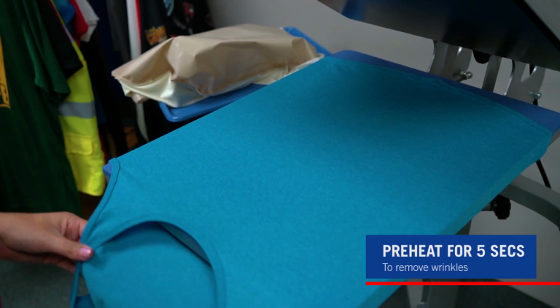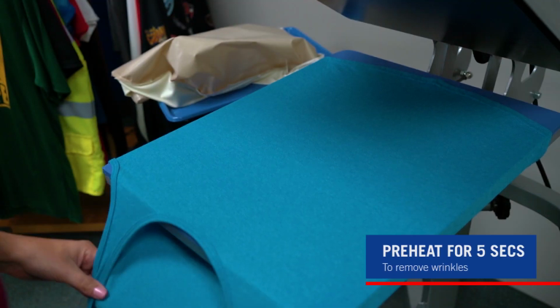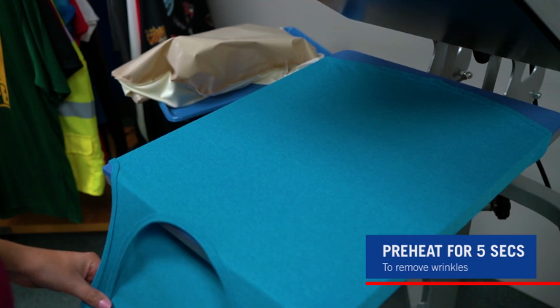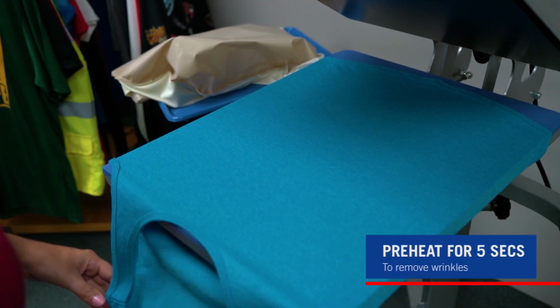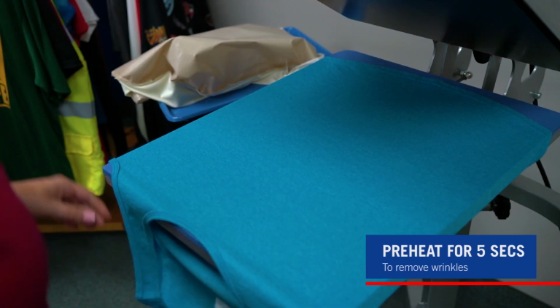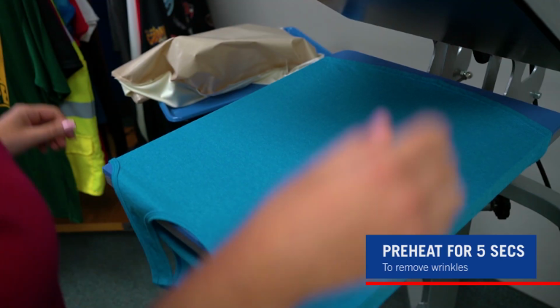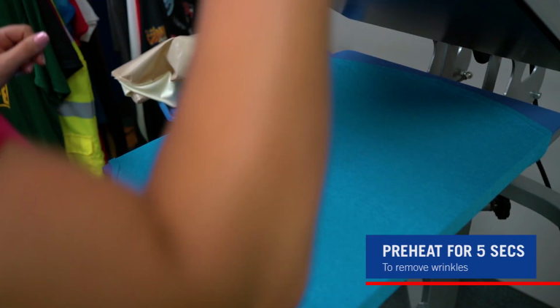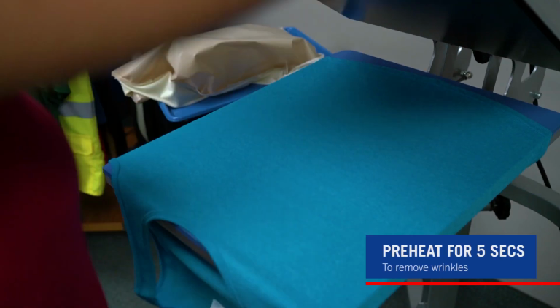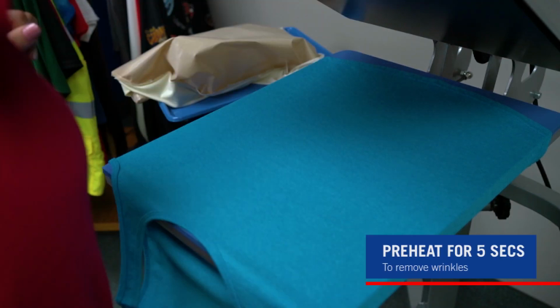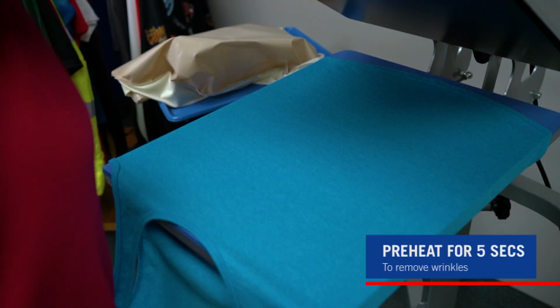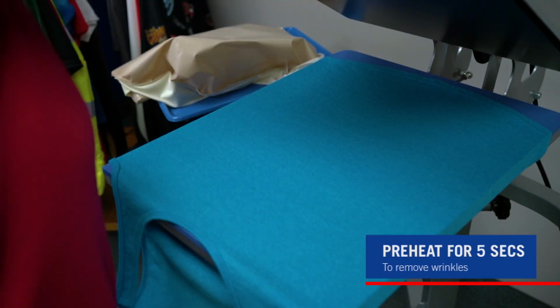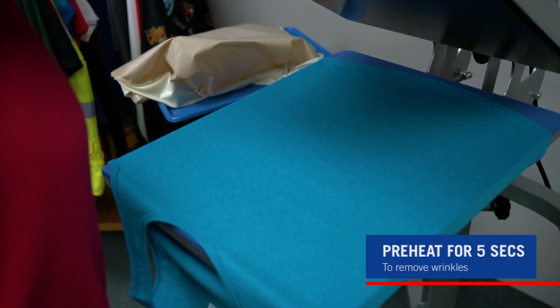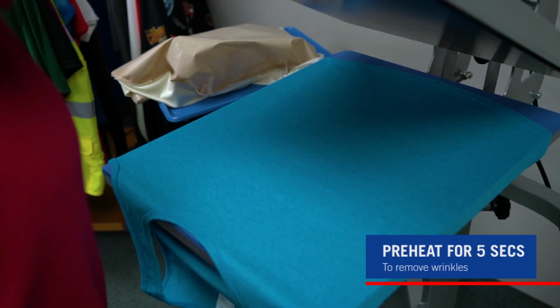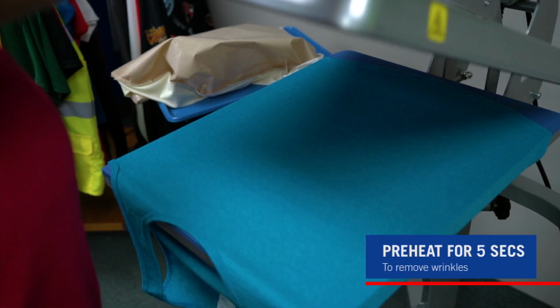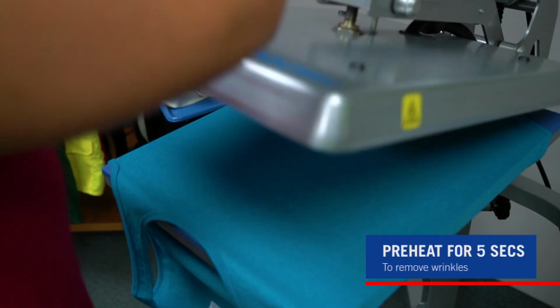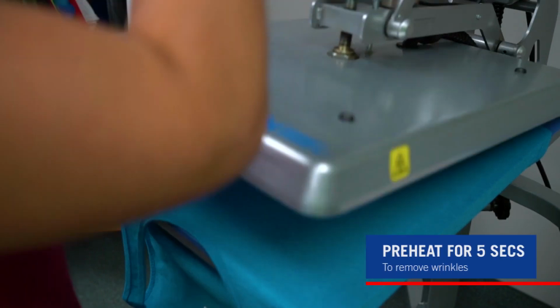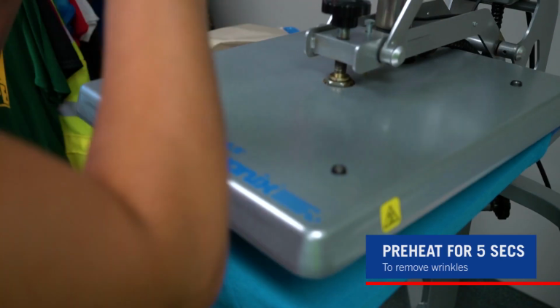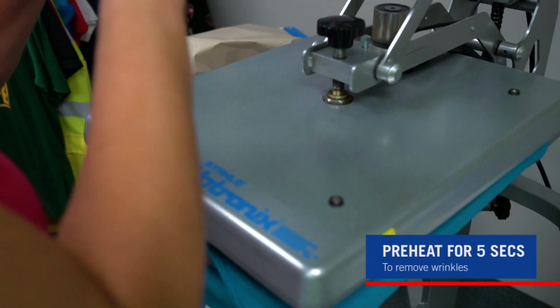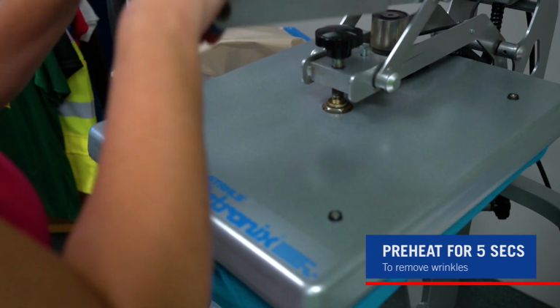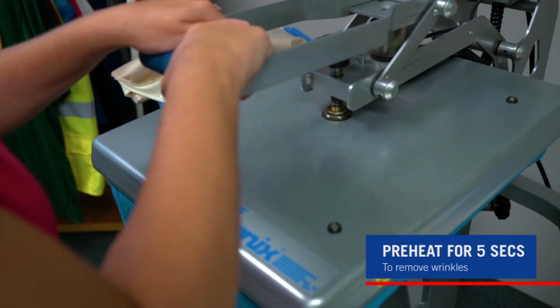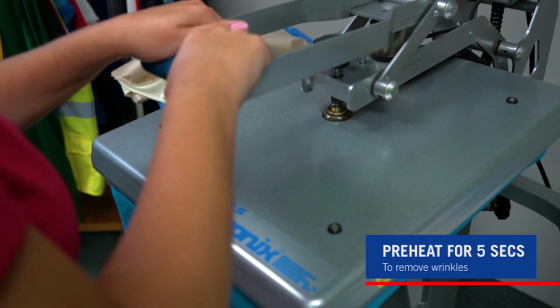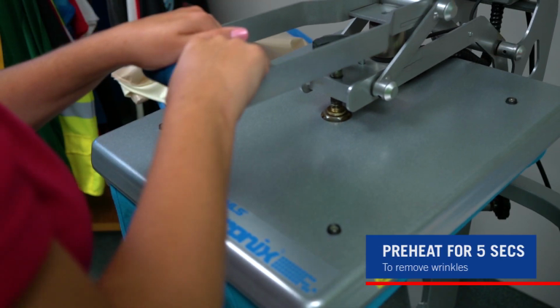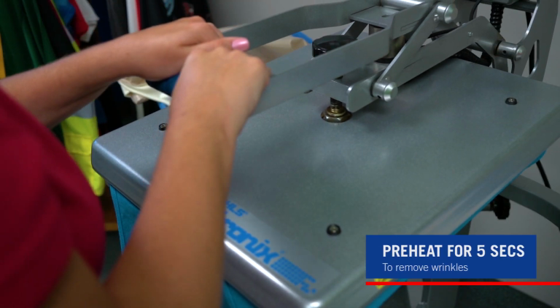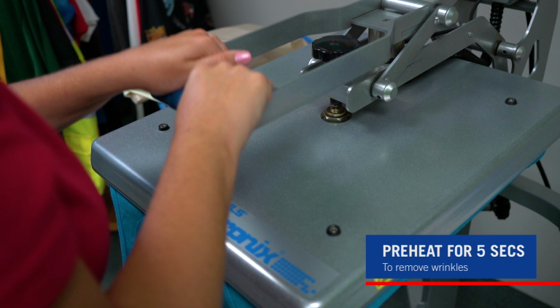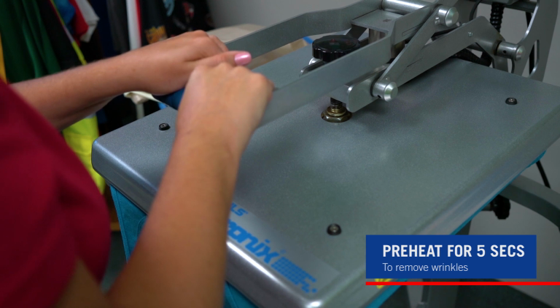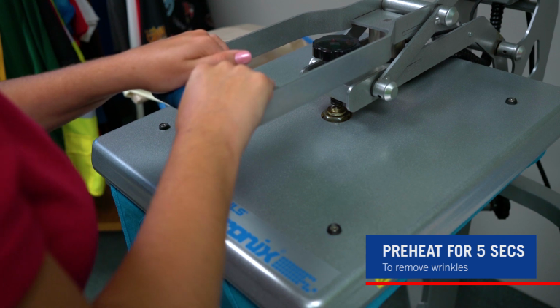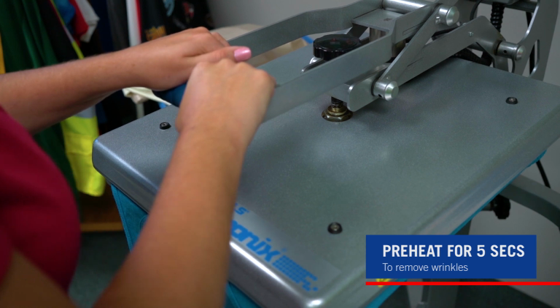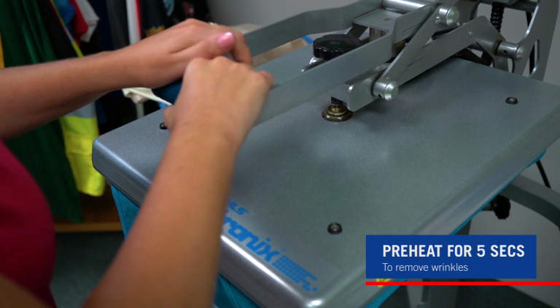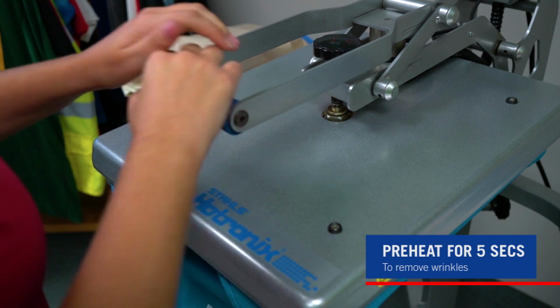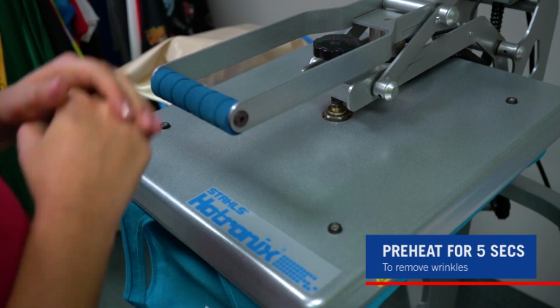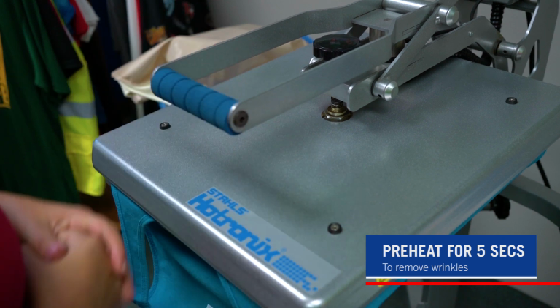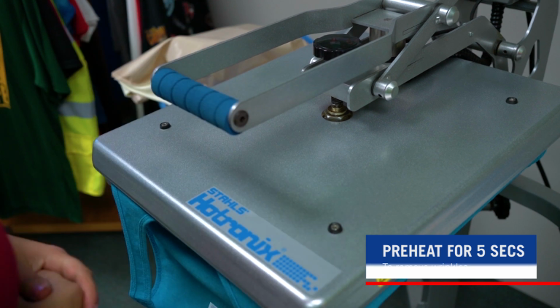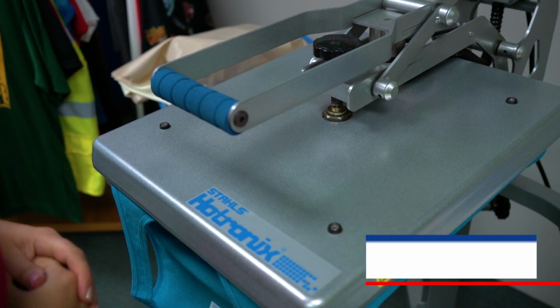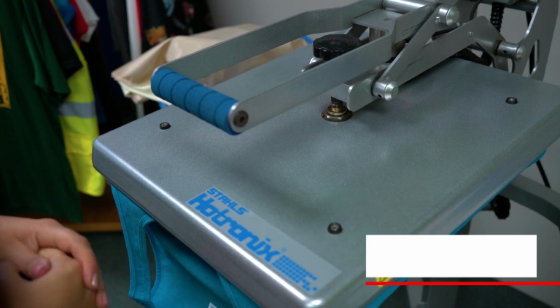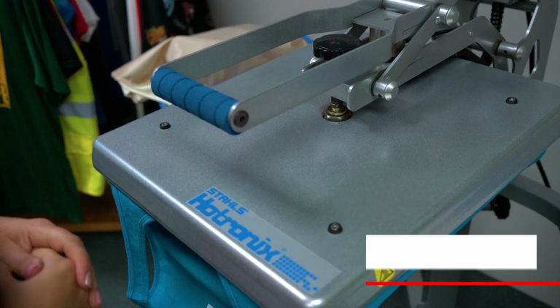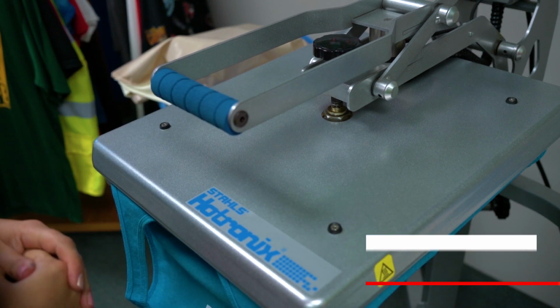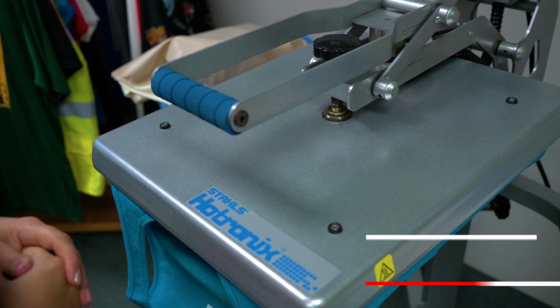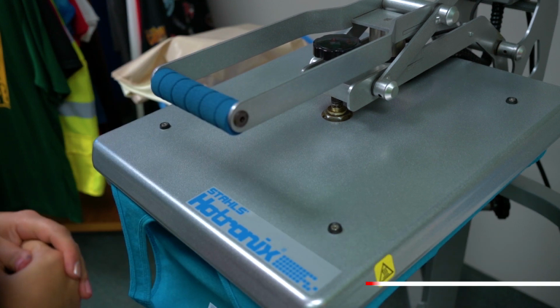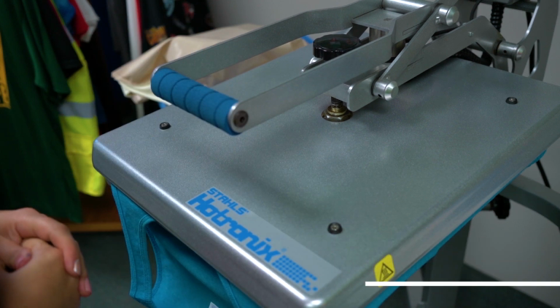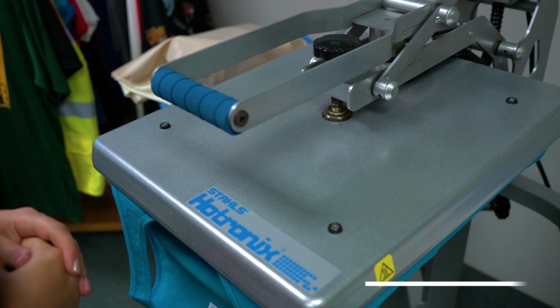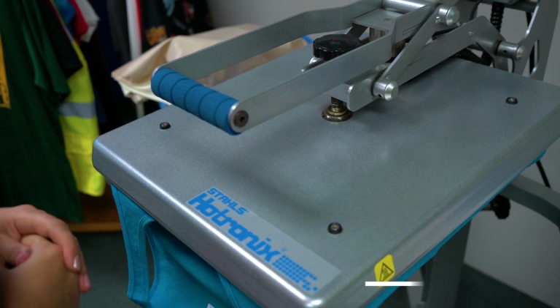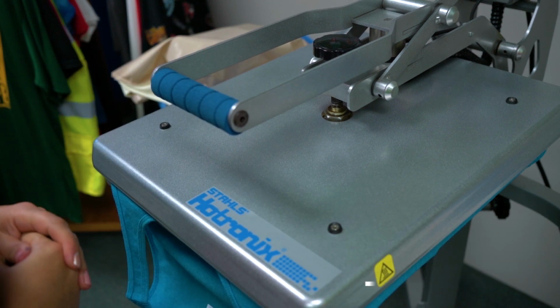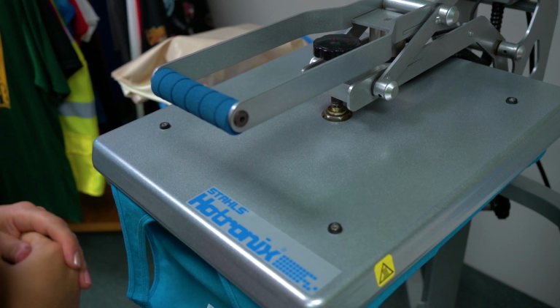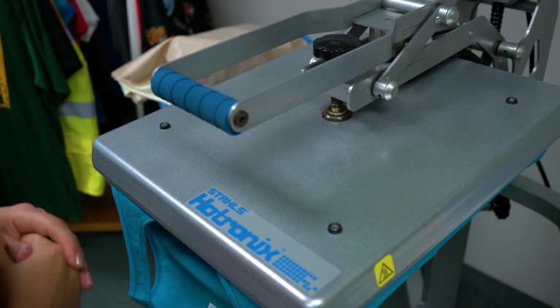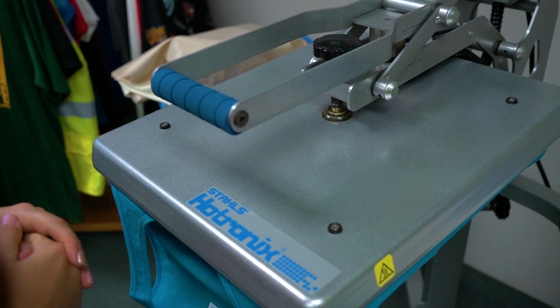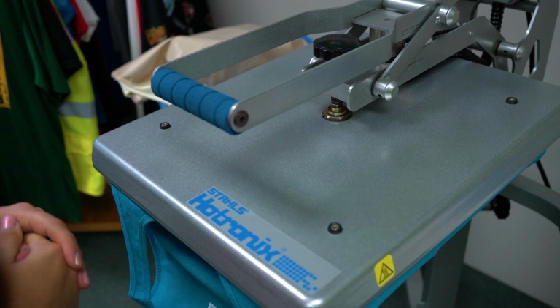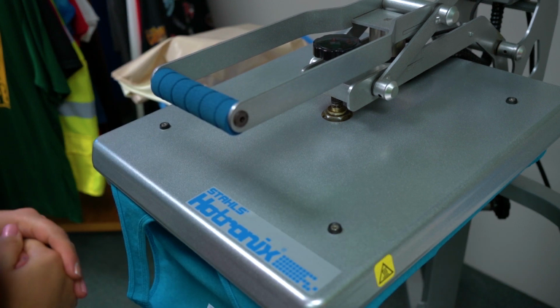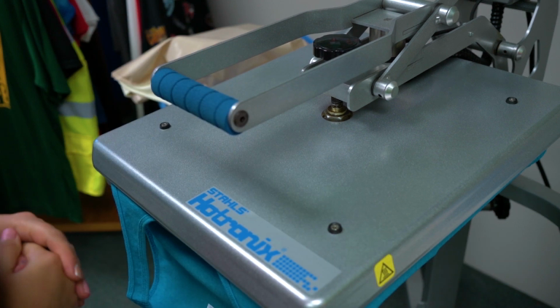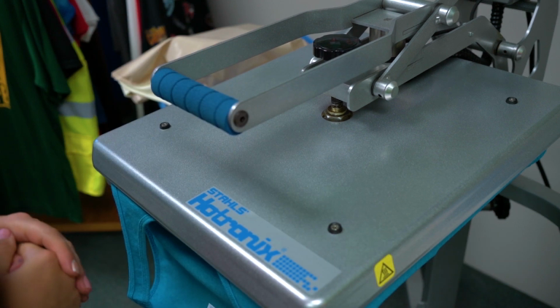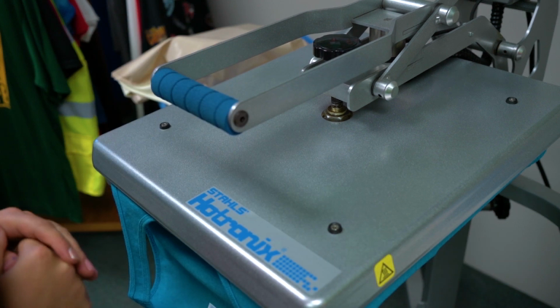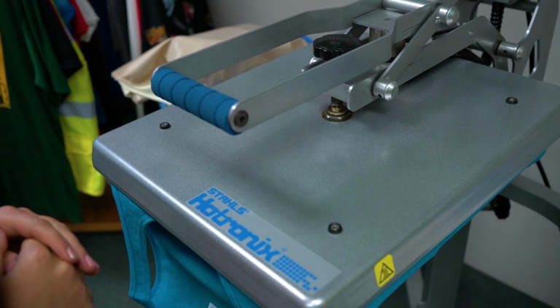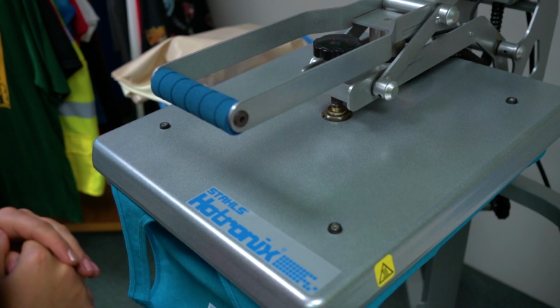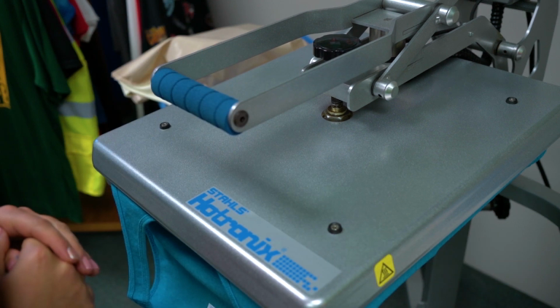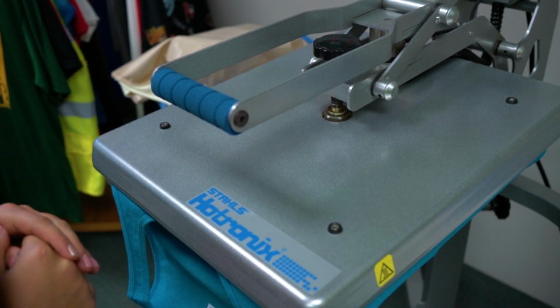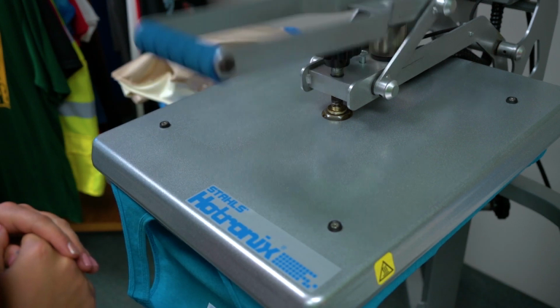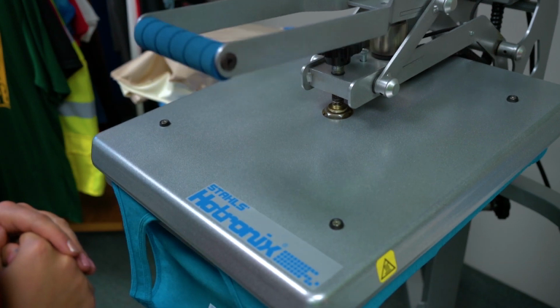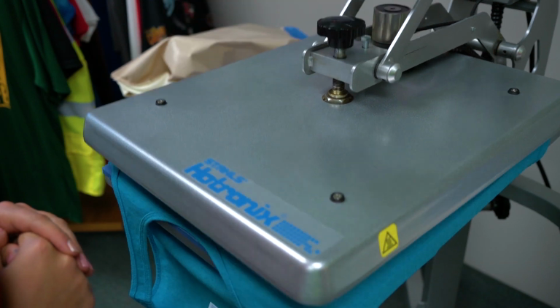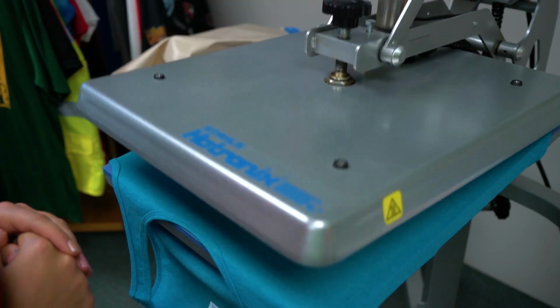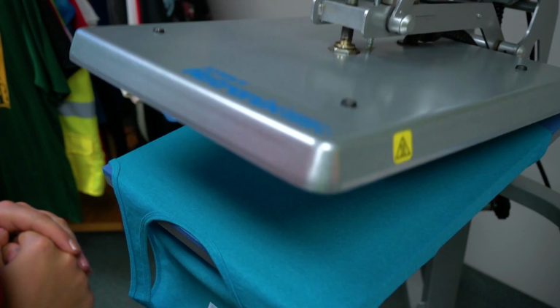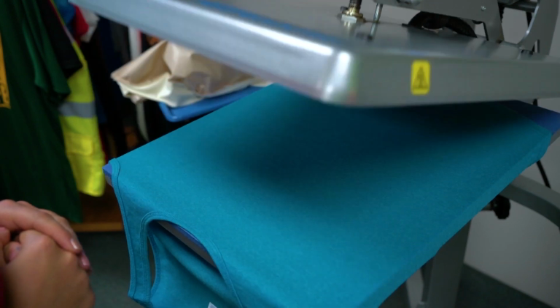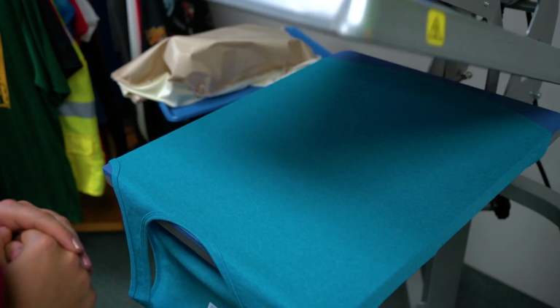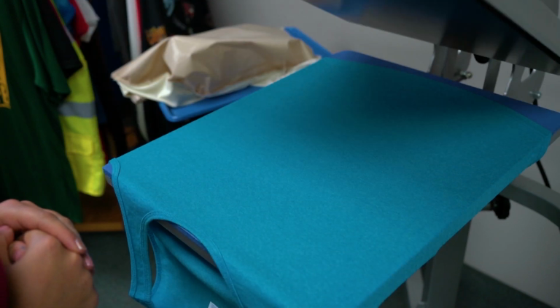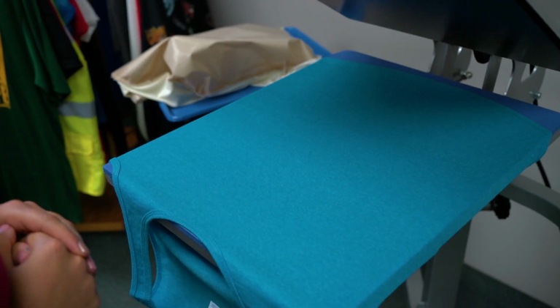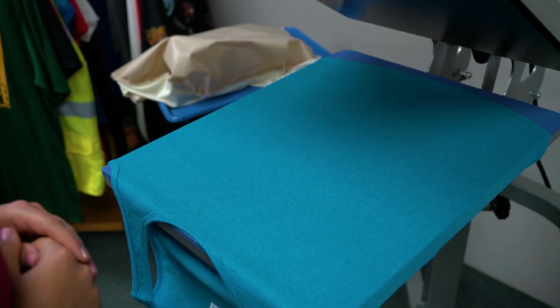Prepress your fabric for a few seconds to remove any moisture or wrinkles.